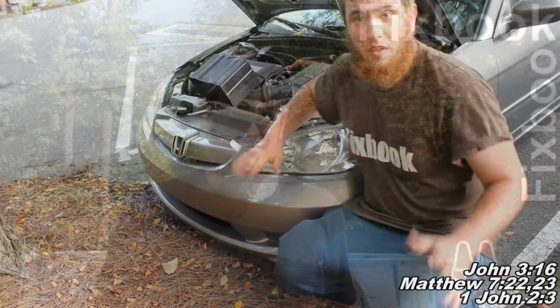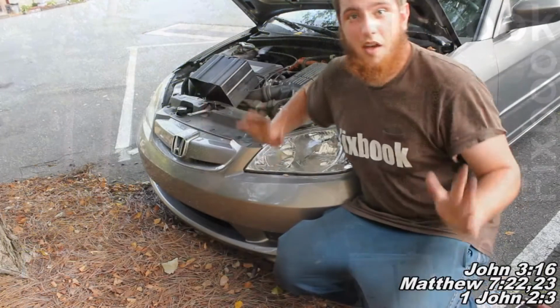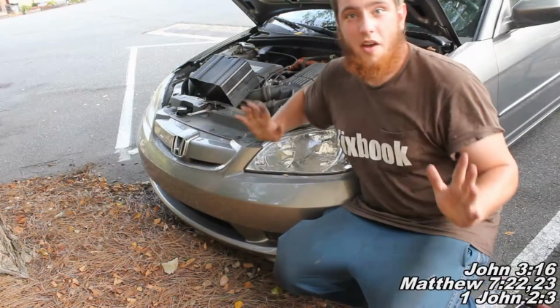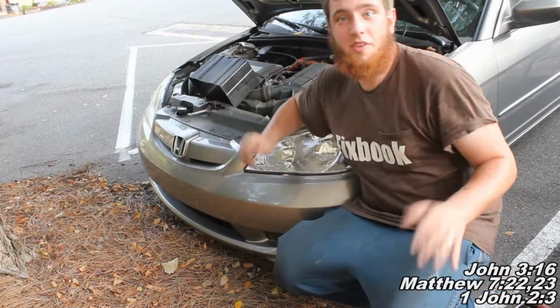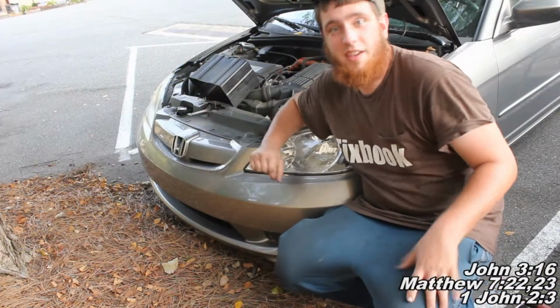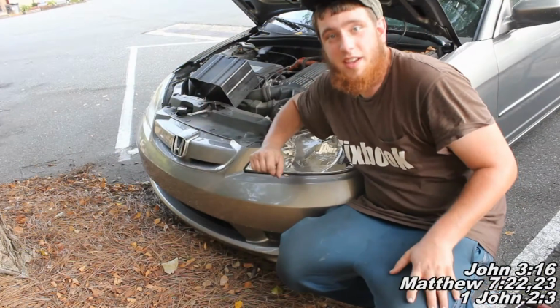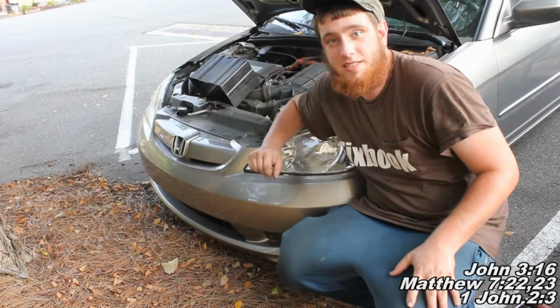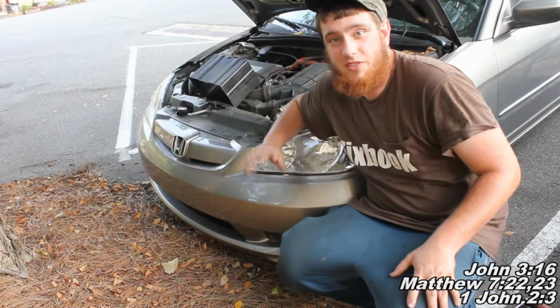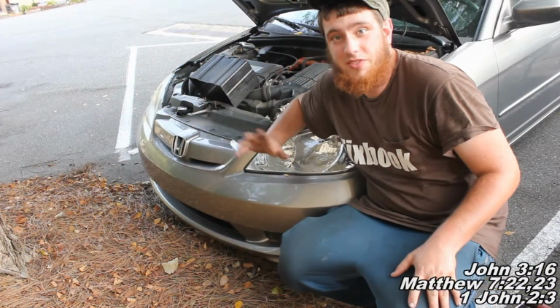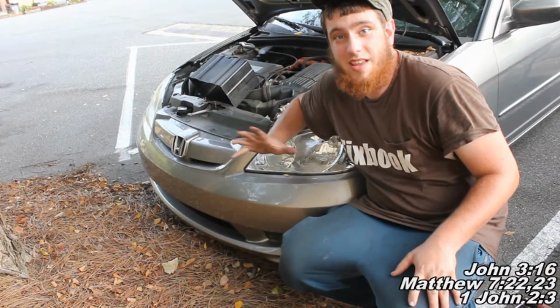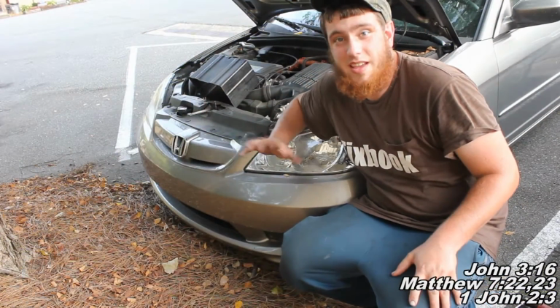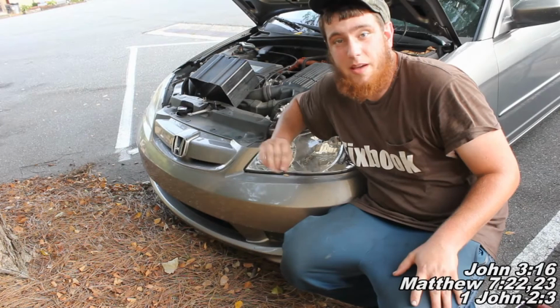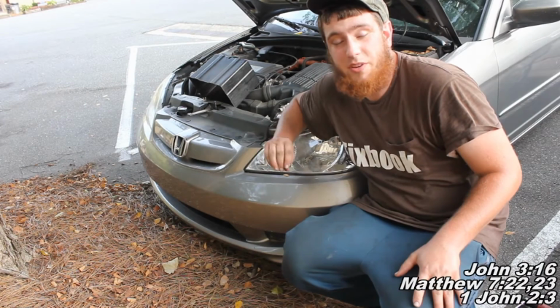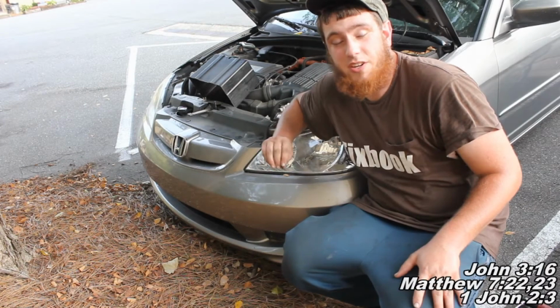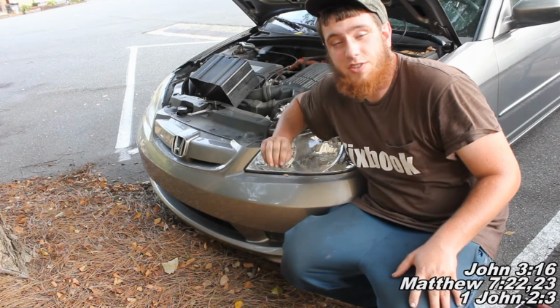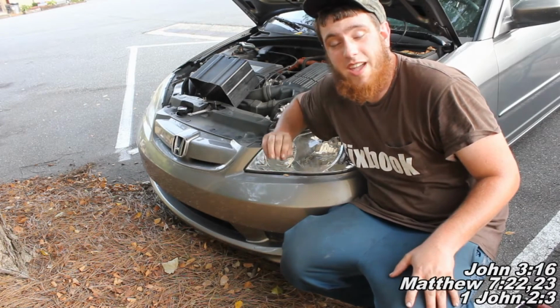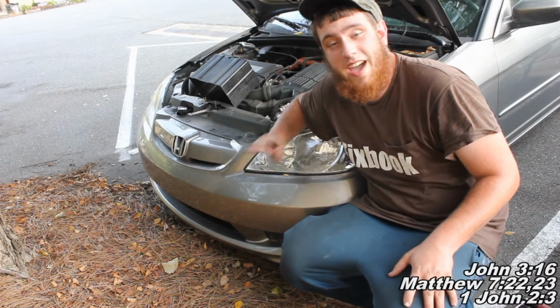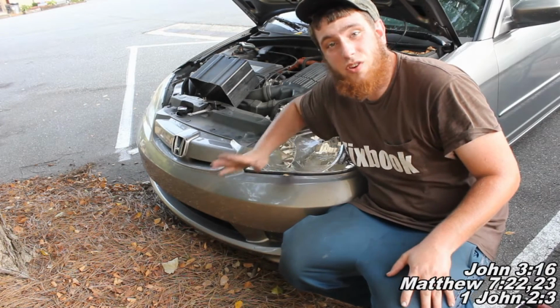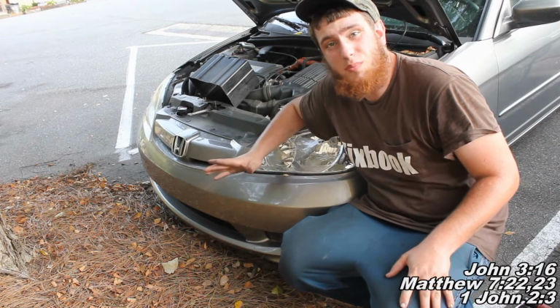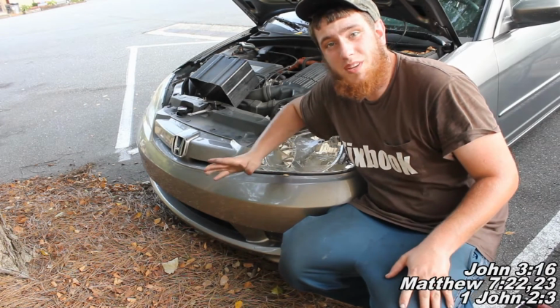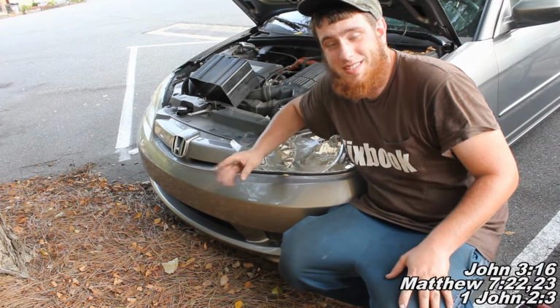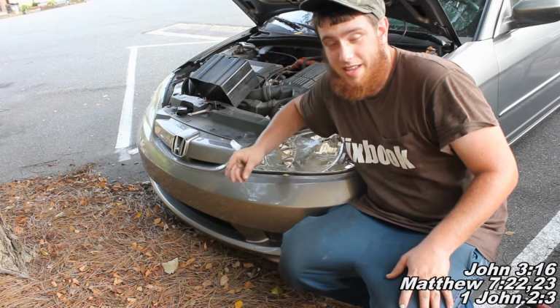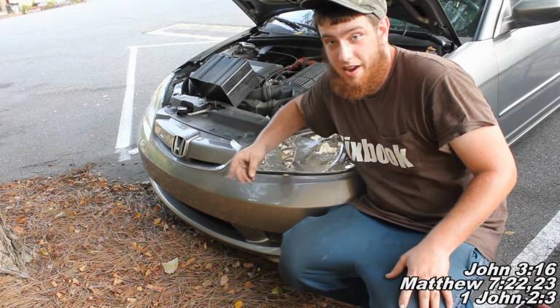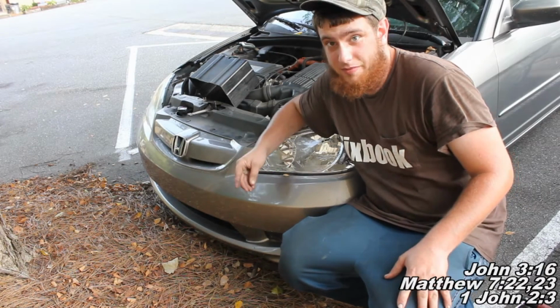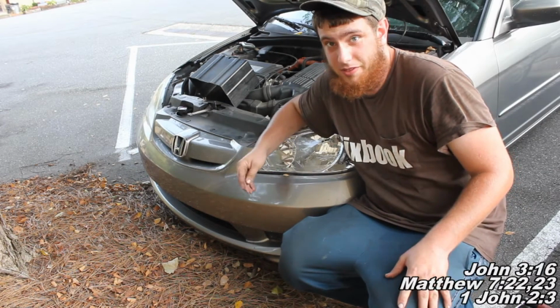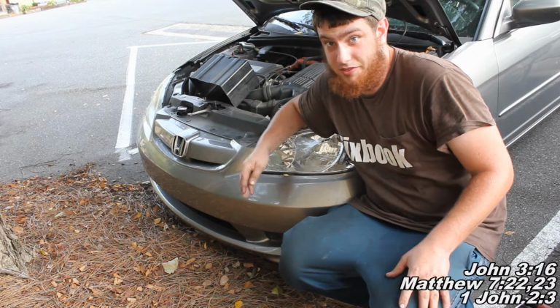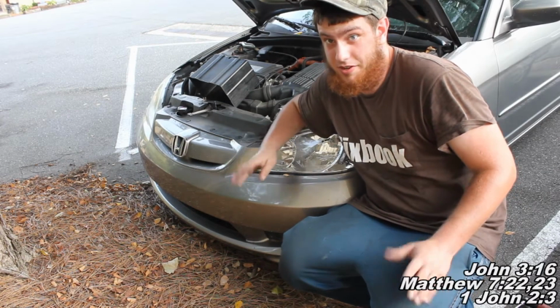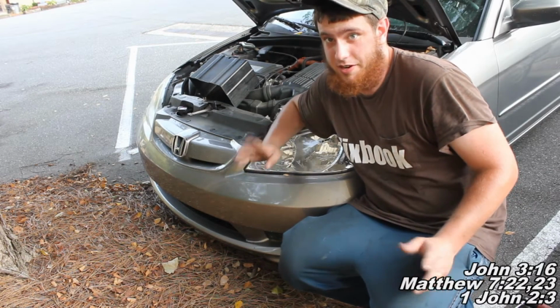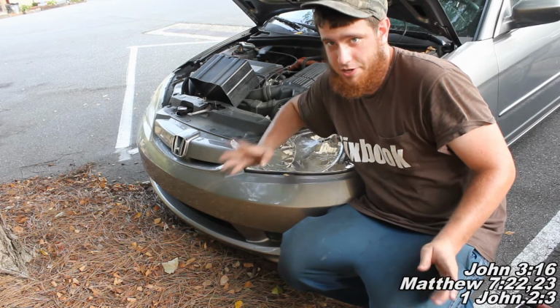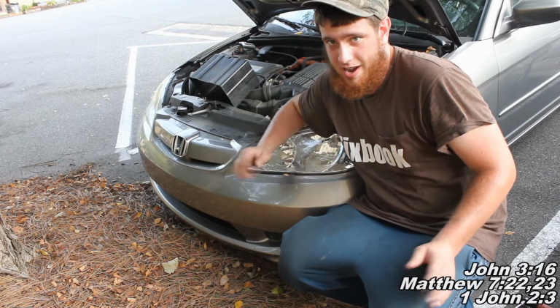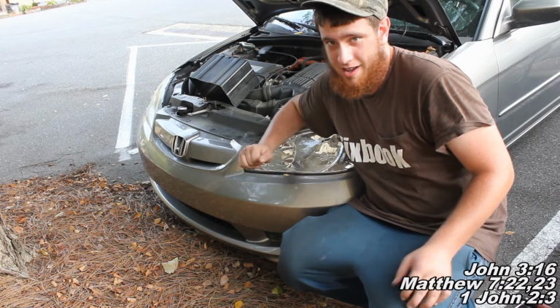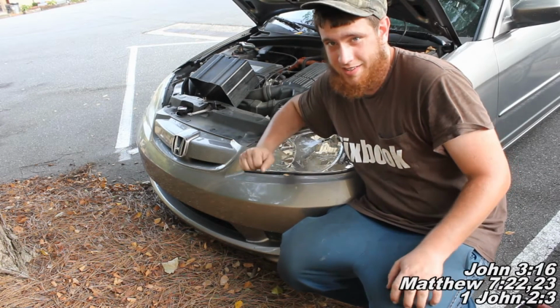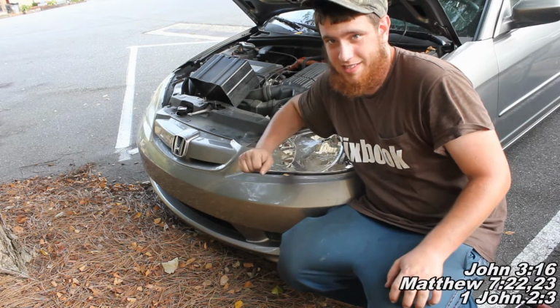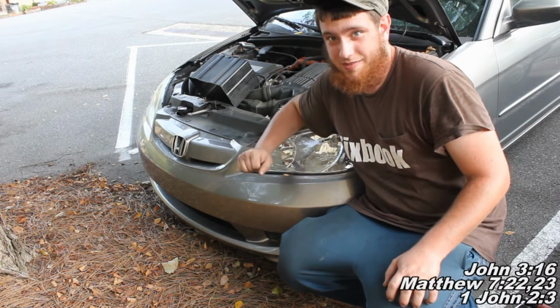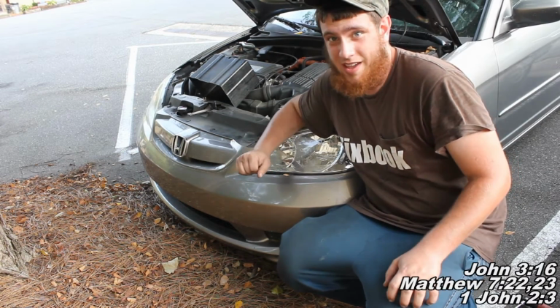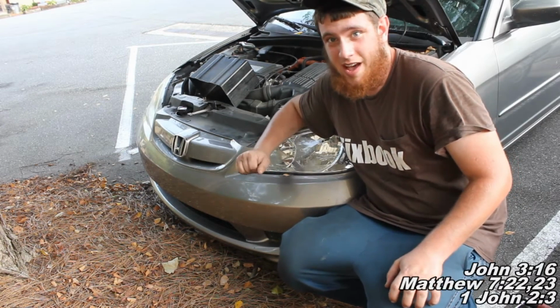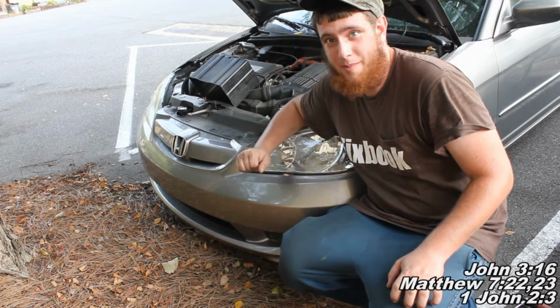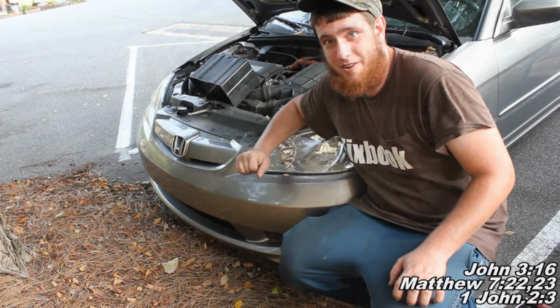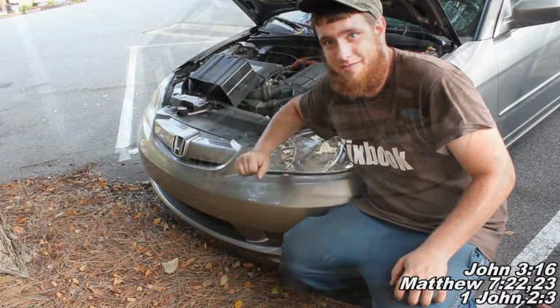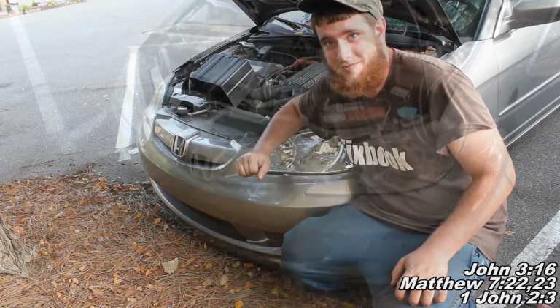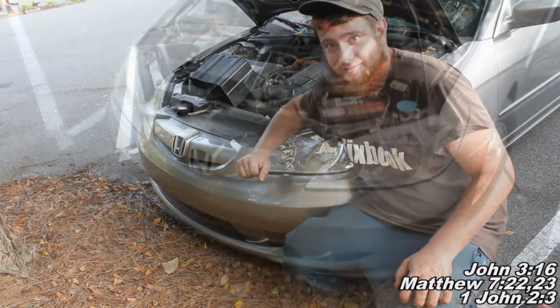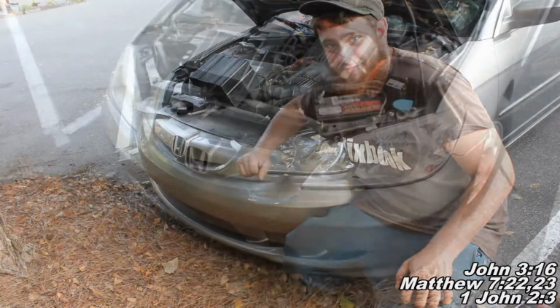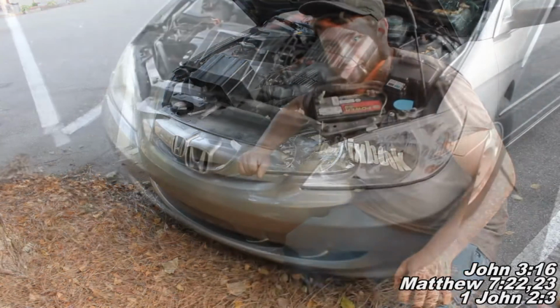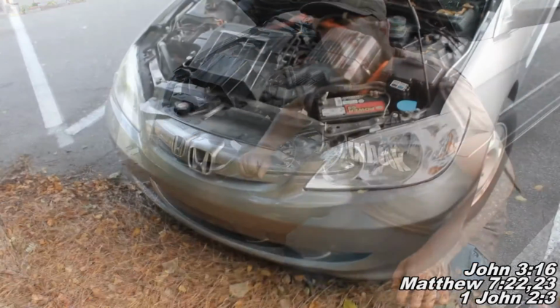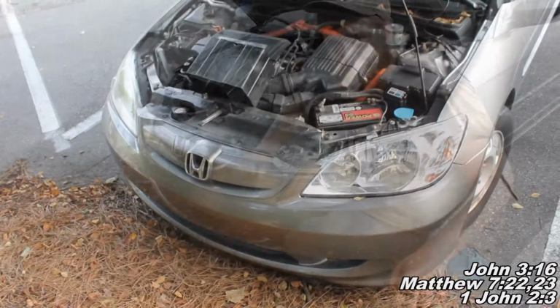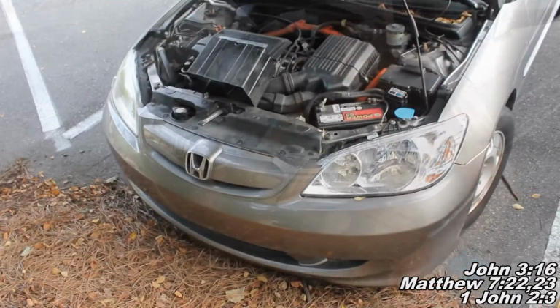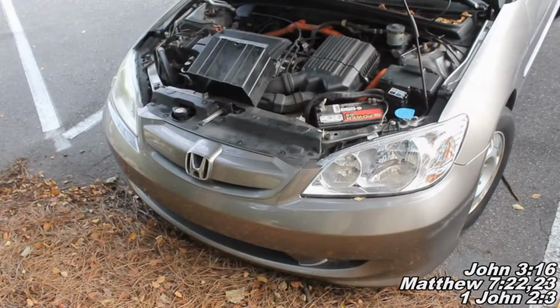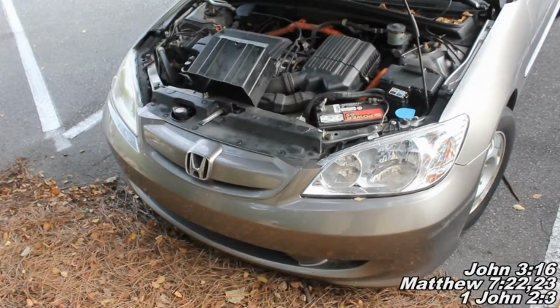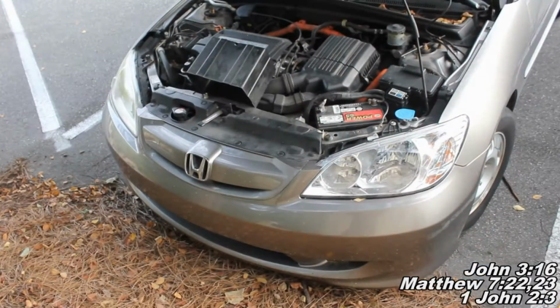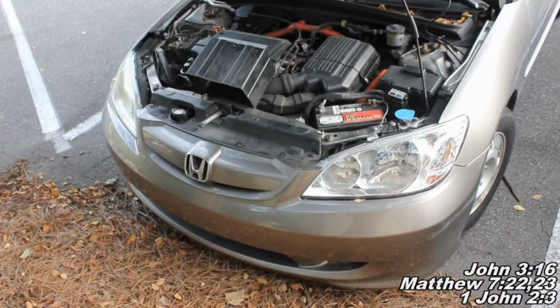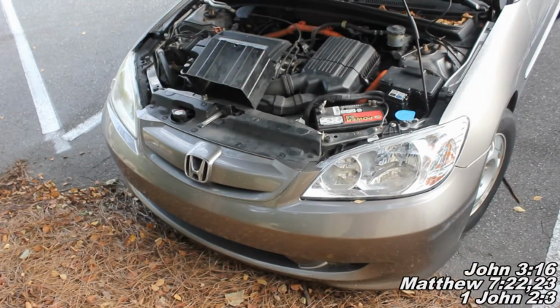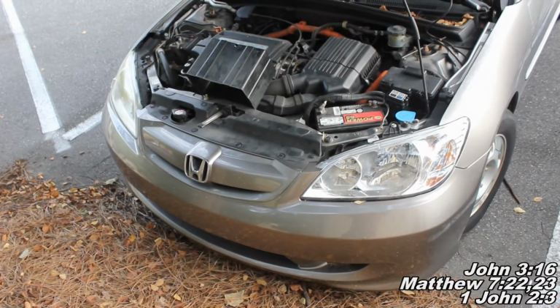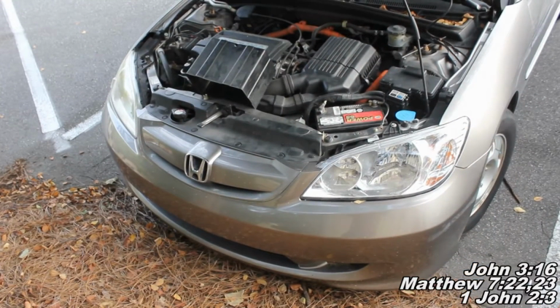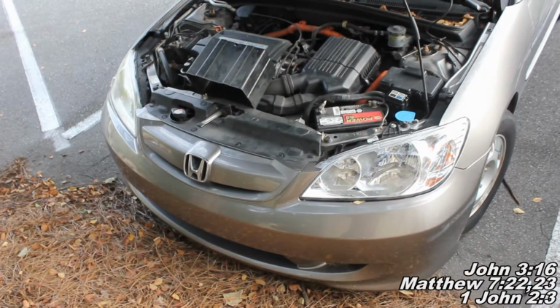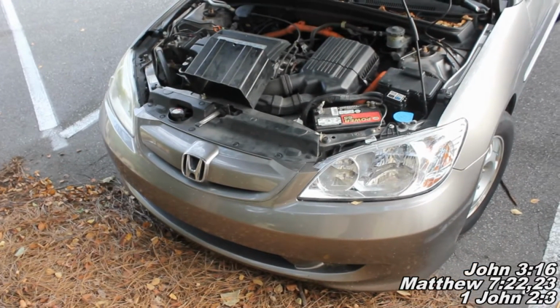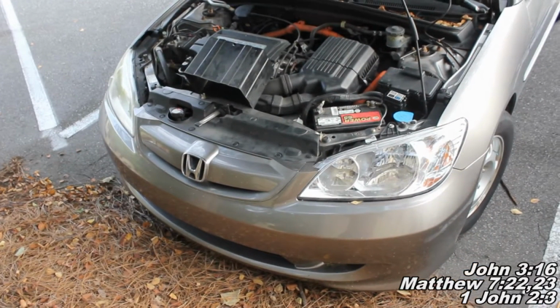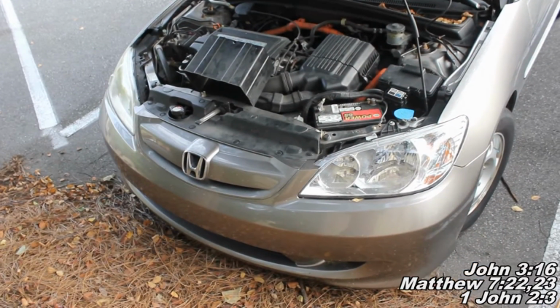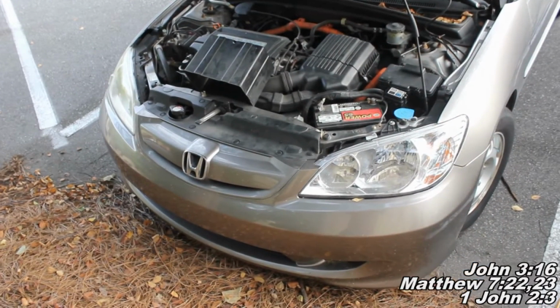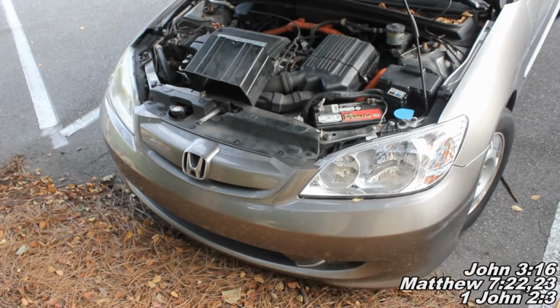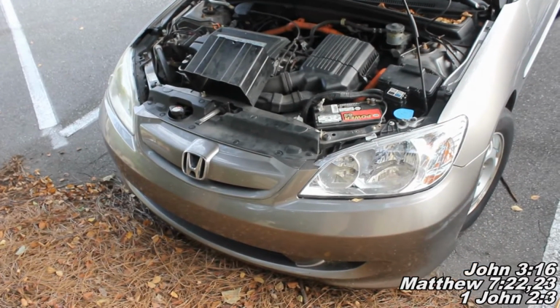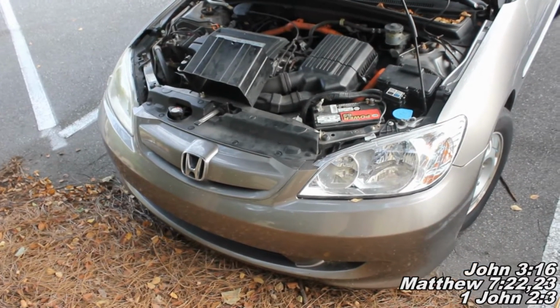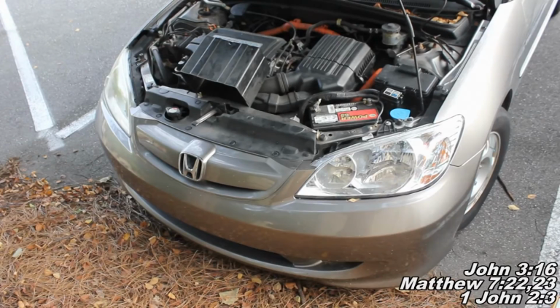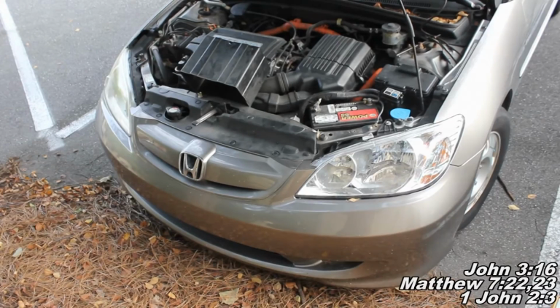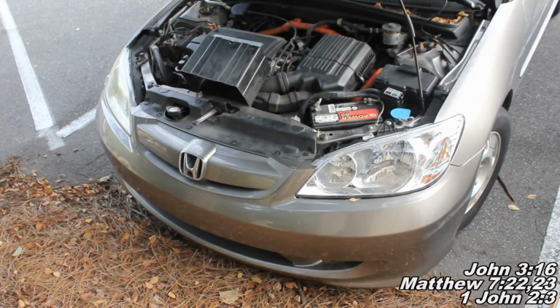Okay guys, so today I'm going to show you how to replace the air filter in your Honda Civic Hybrid. No tools are required for today's project.